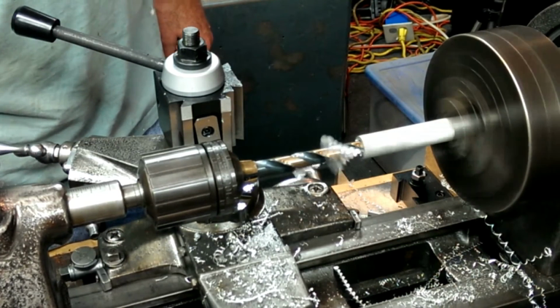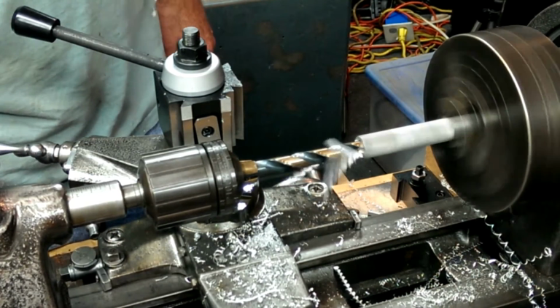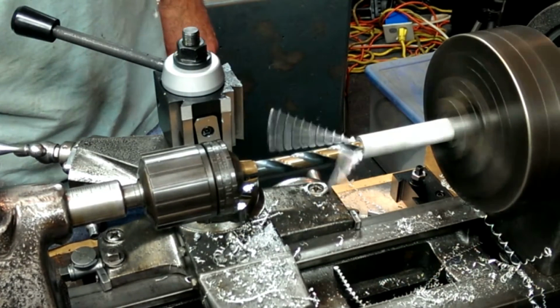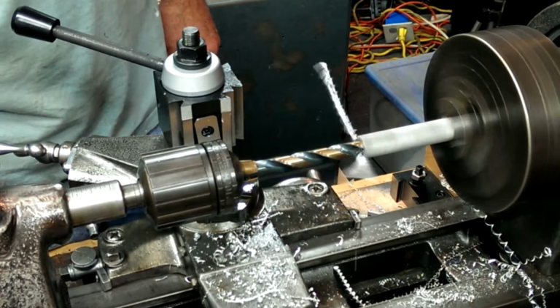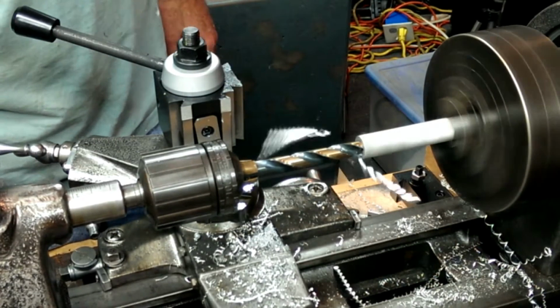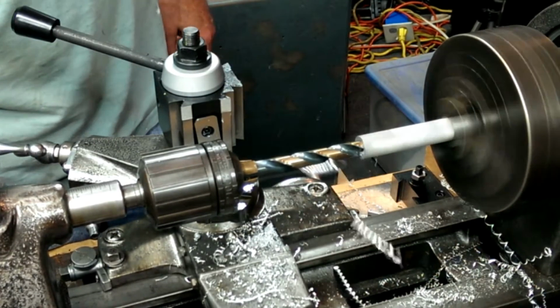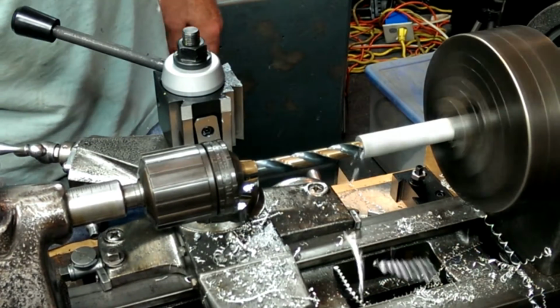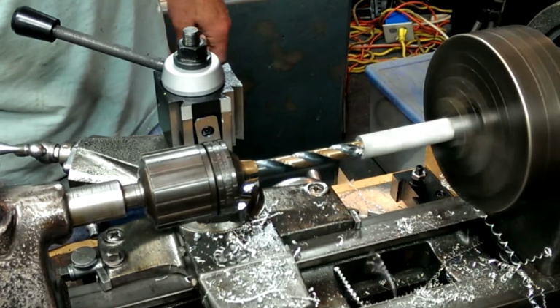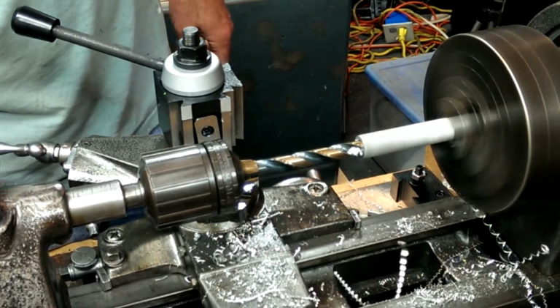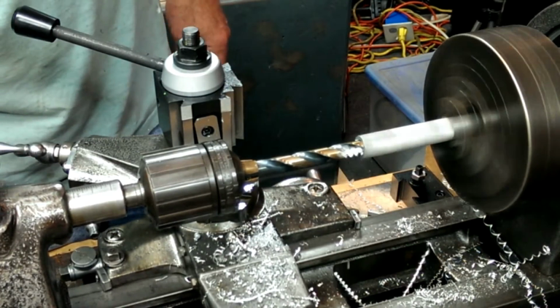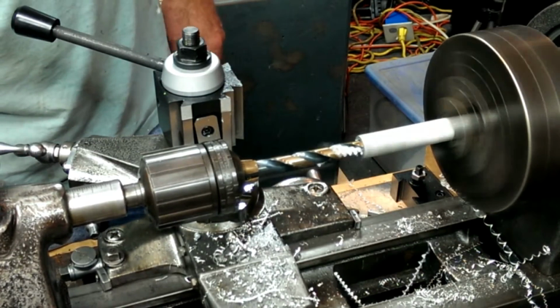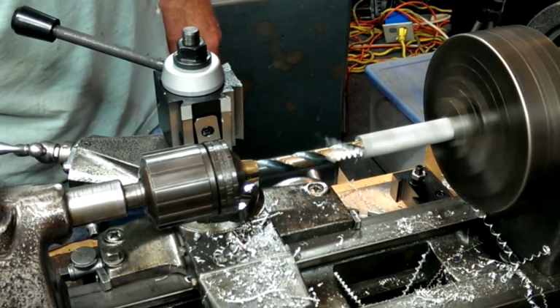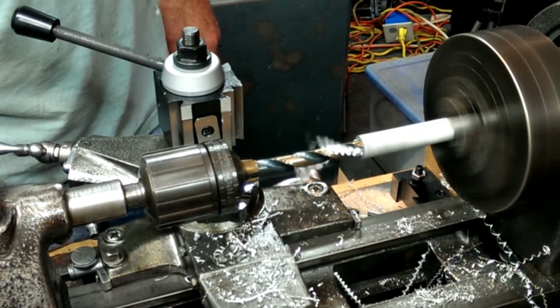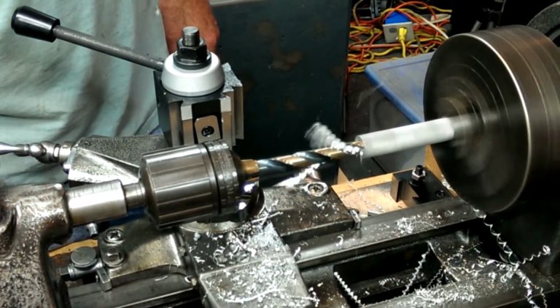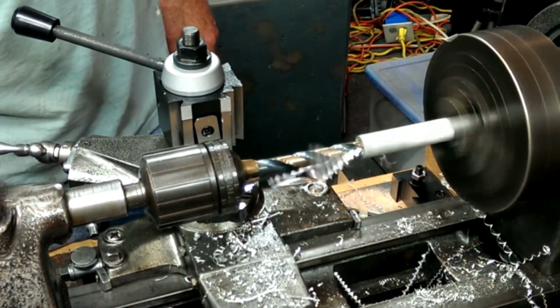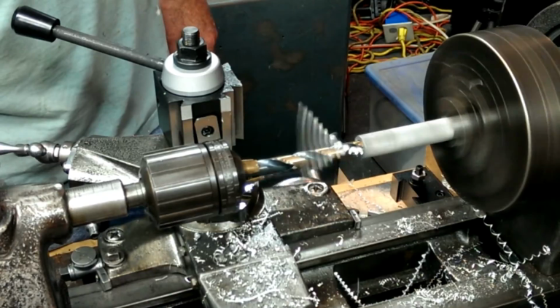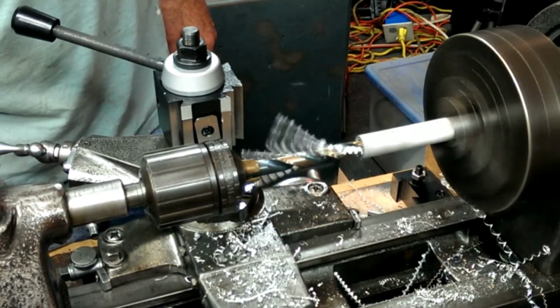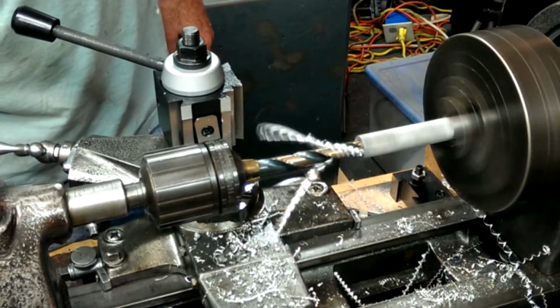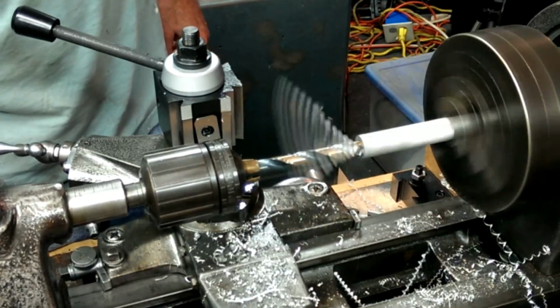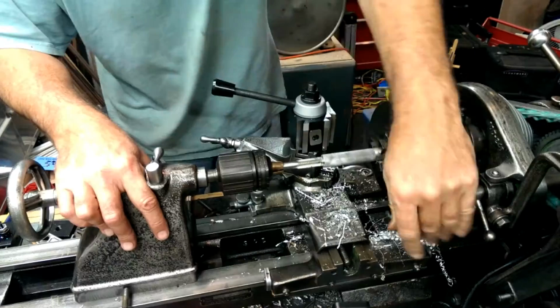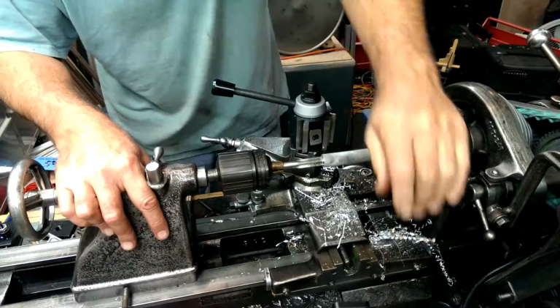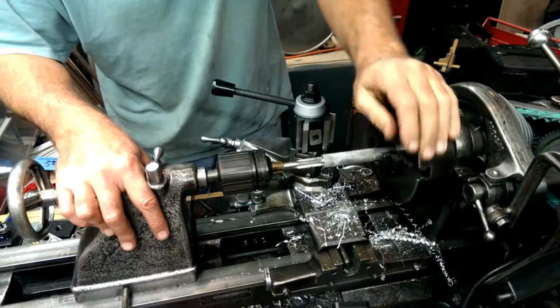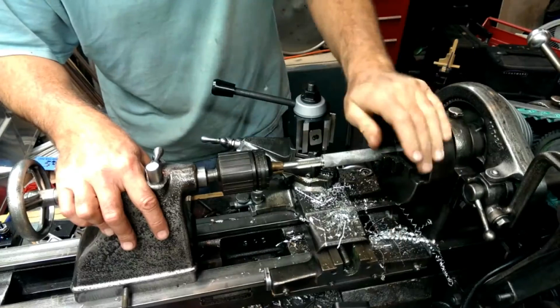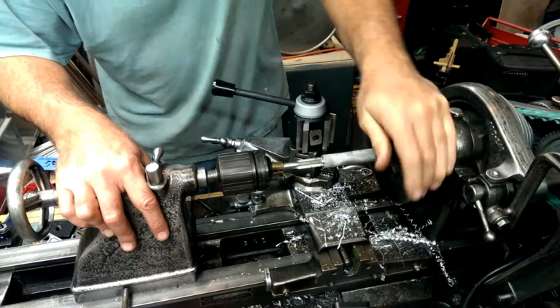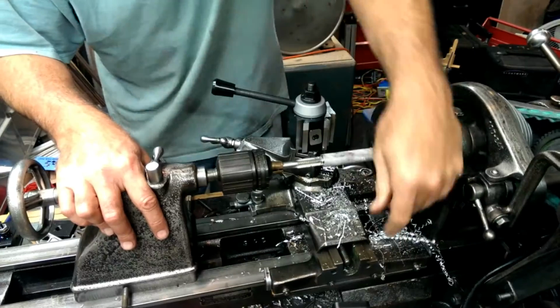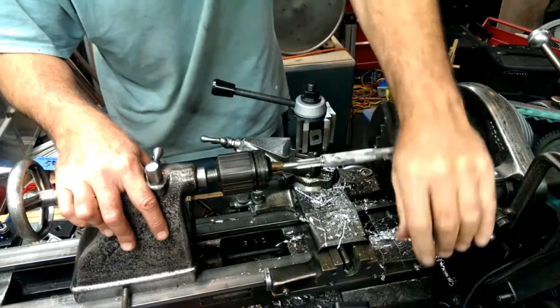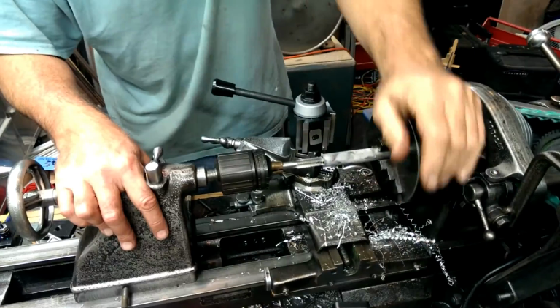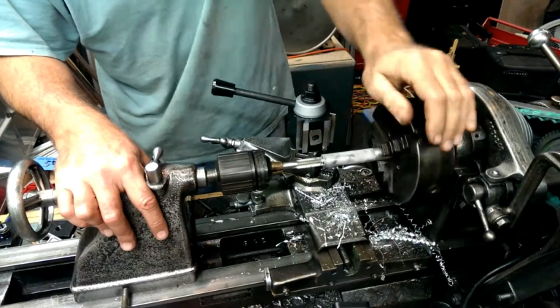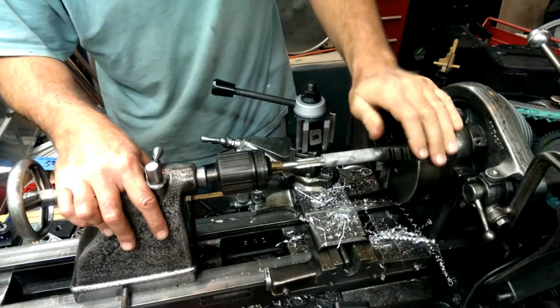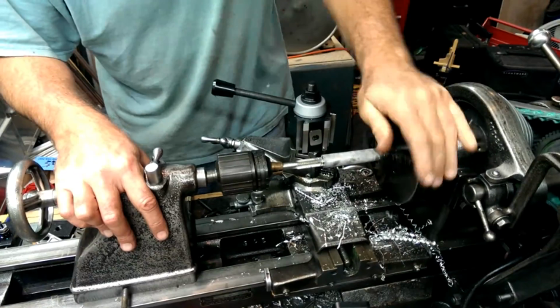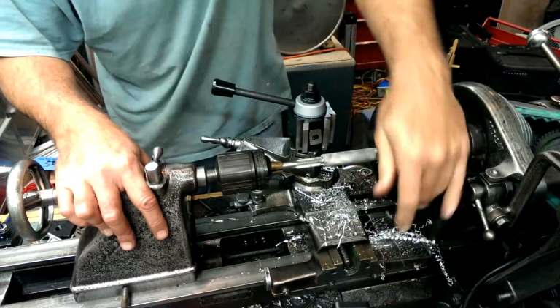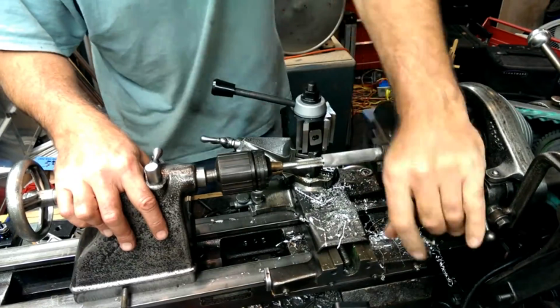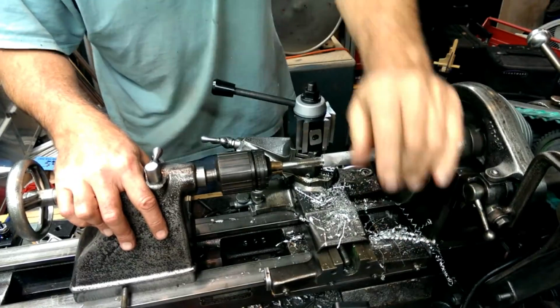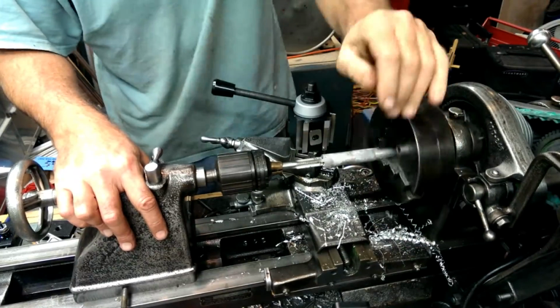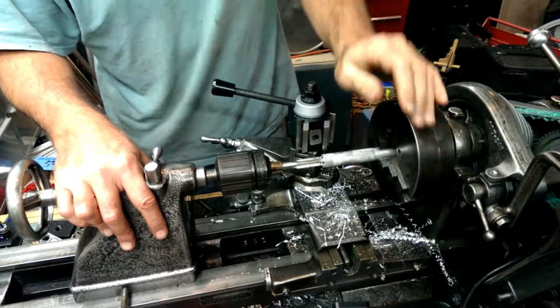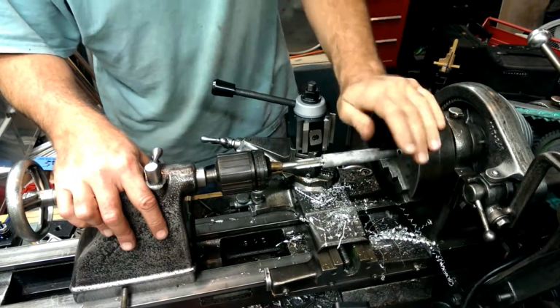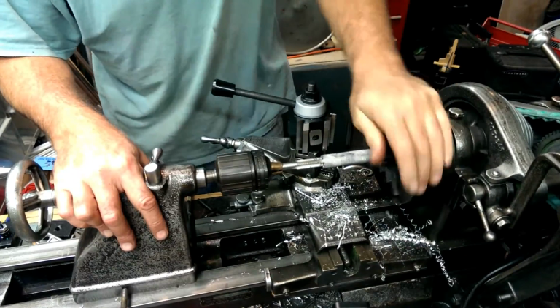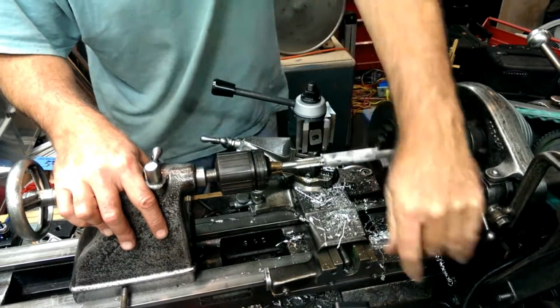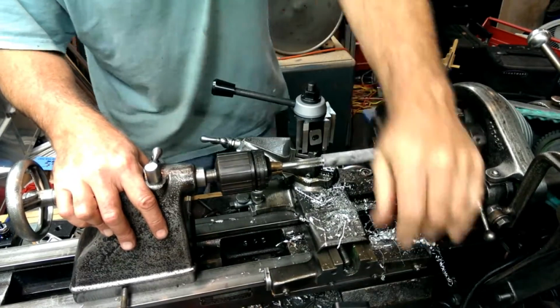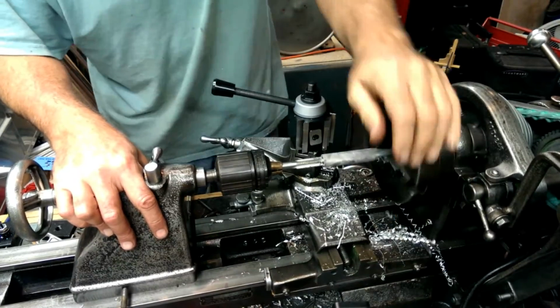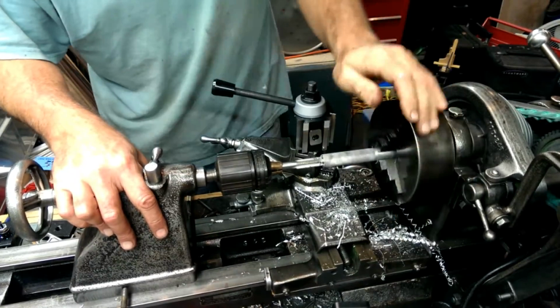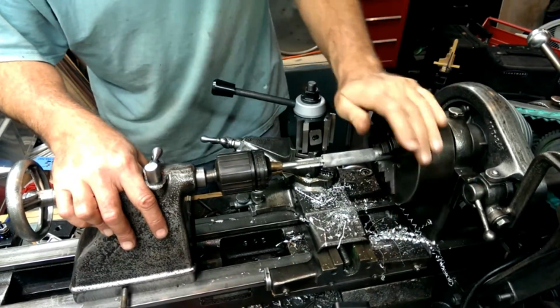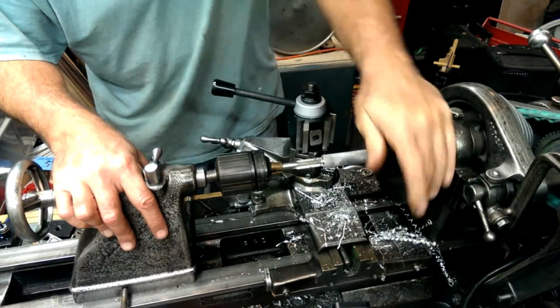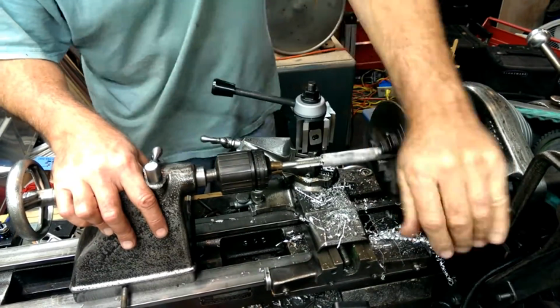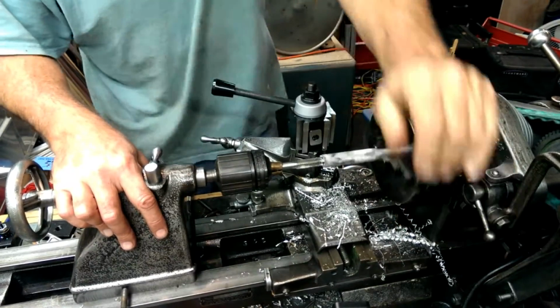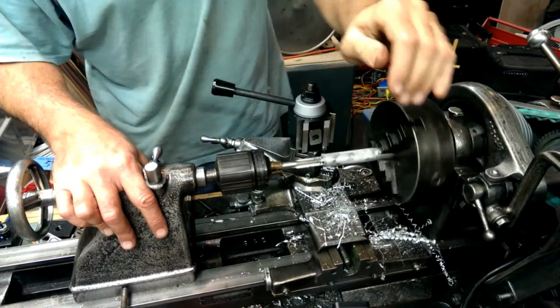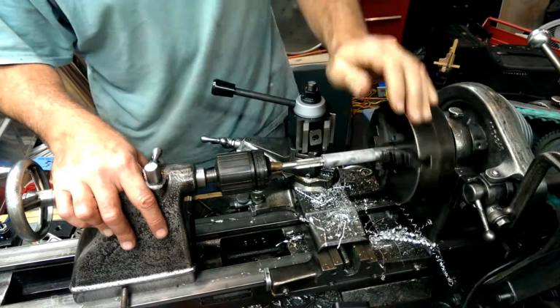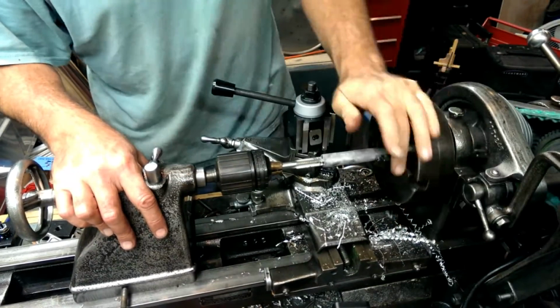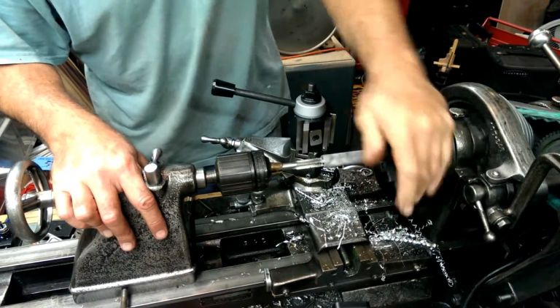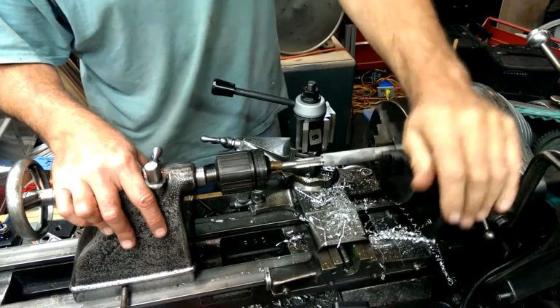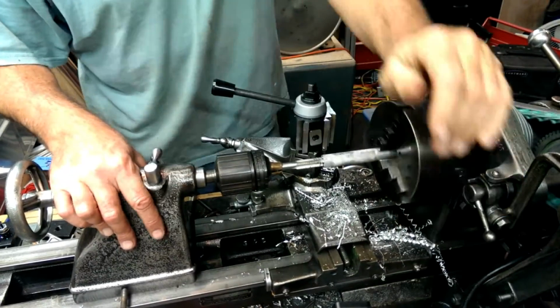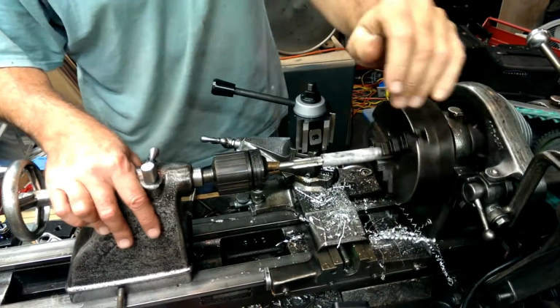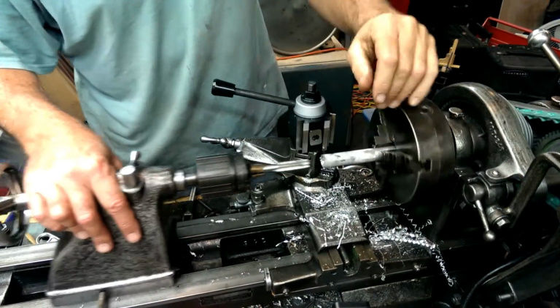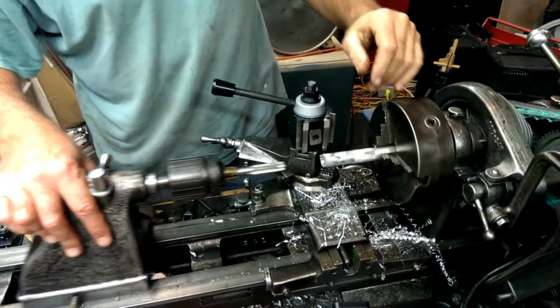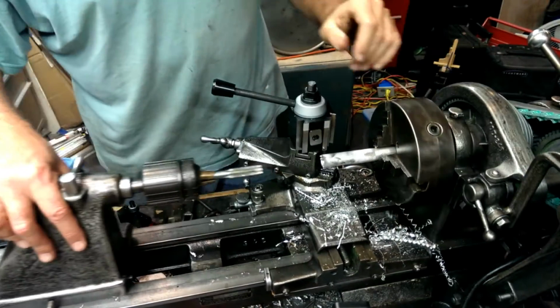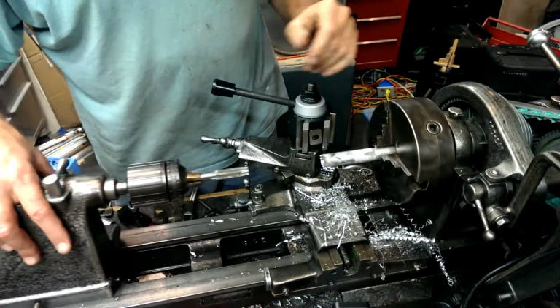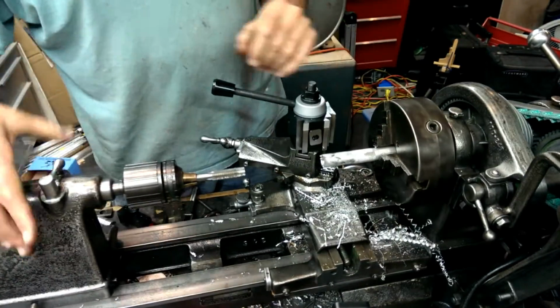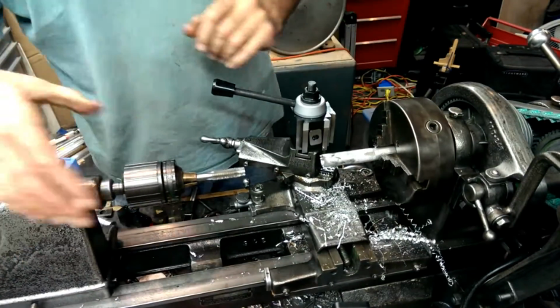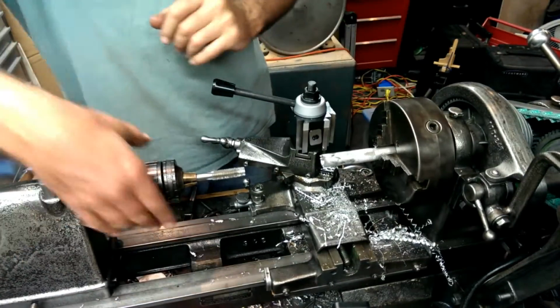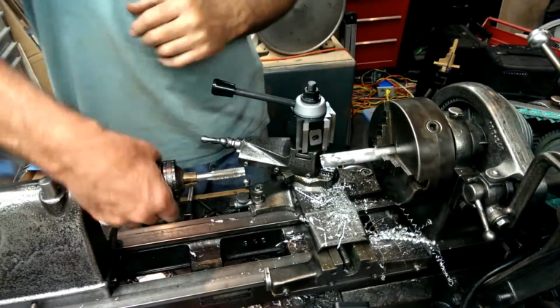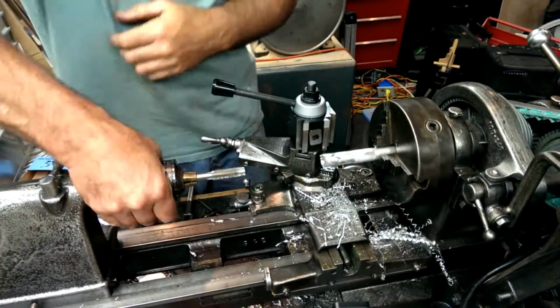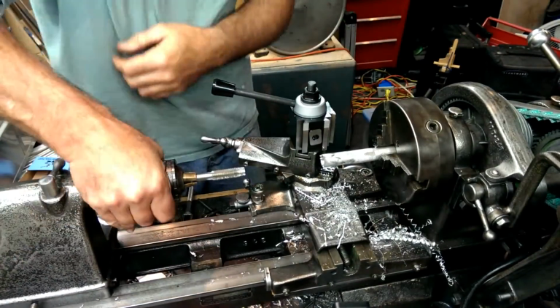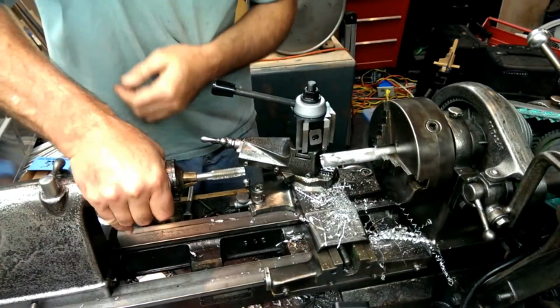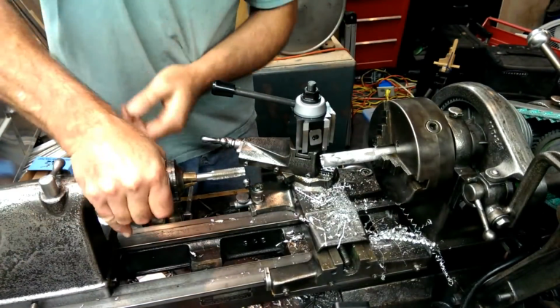I drilled and tapped to match the tool post. I had just made the T-nut, so I had the drill and the tap handy.